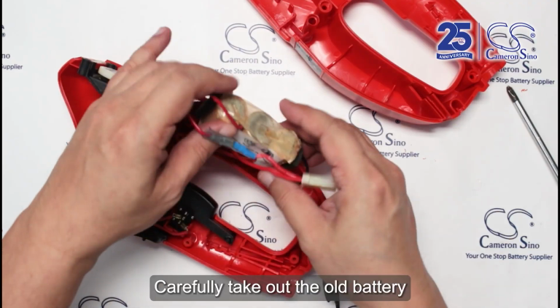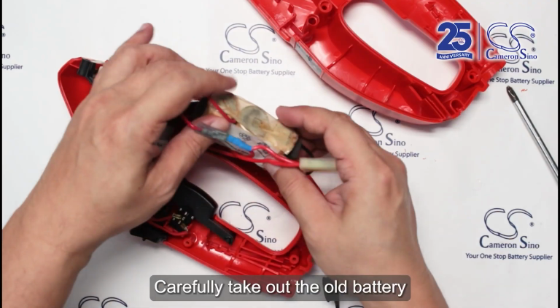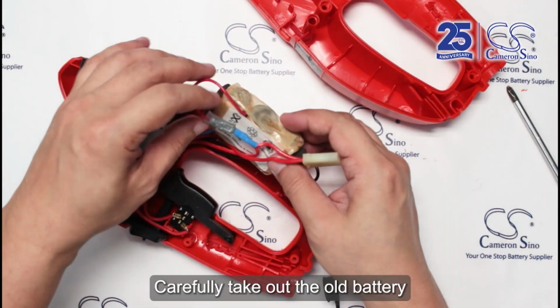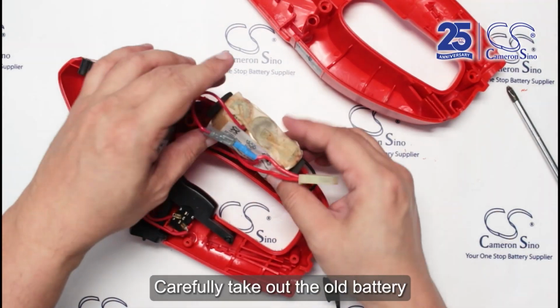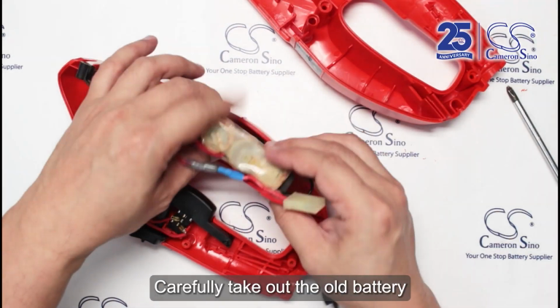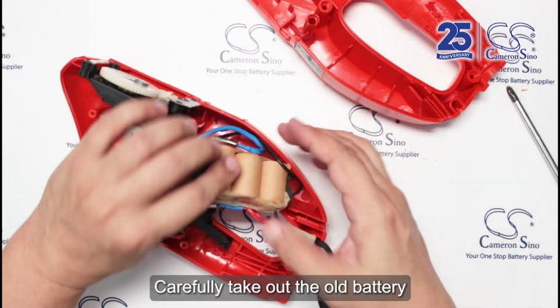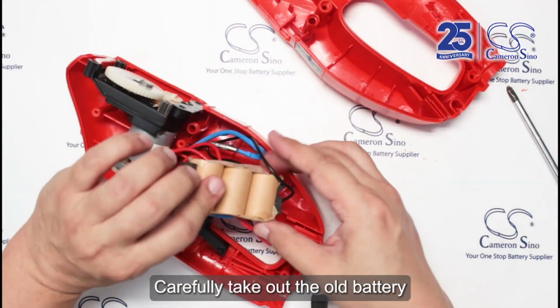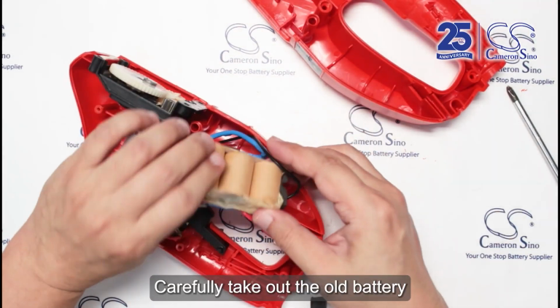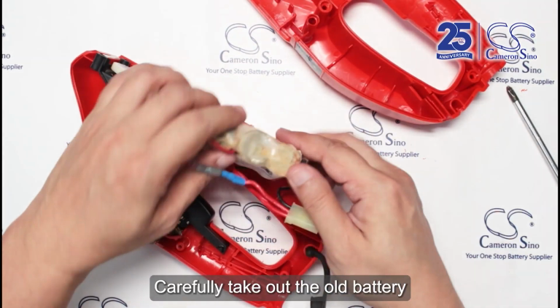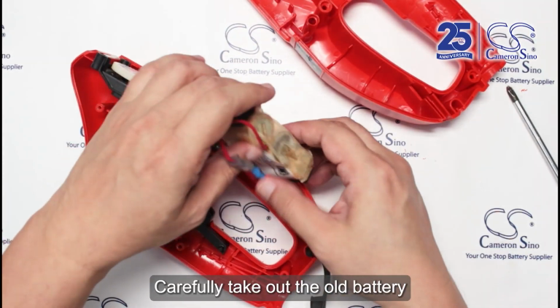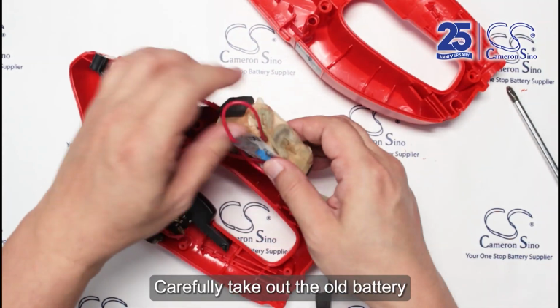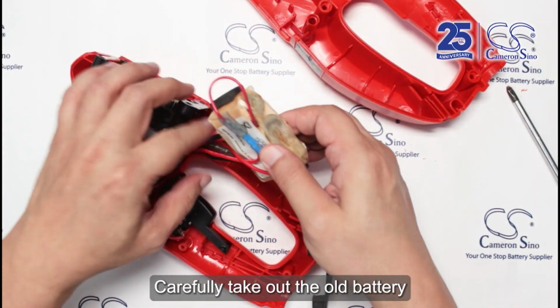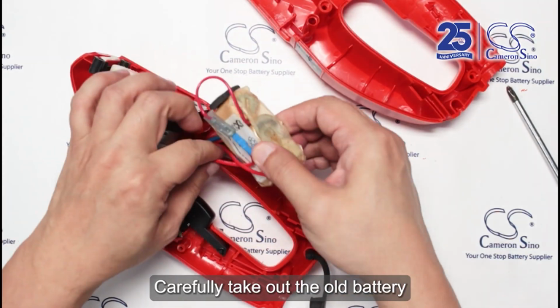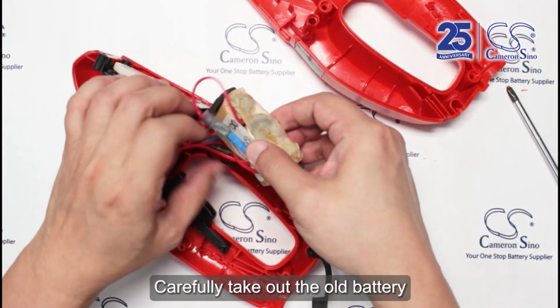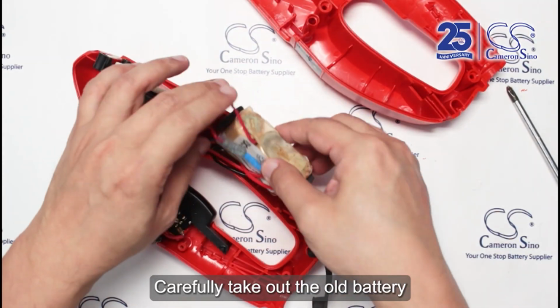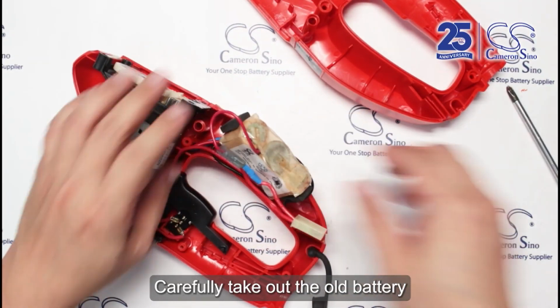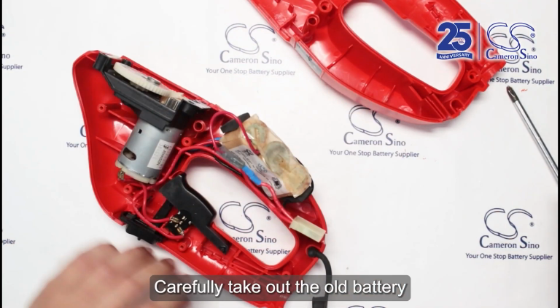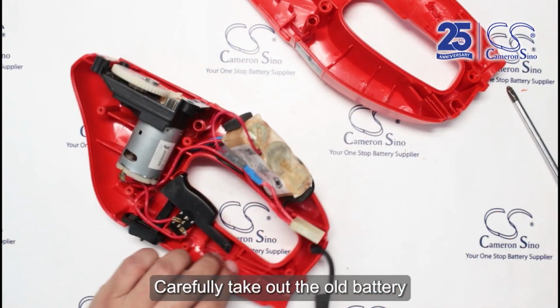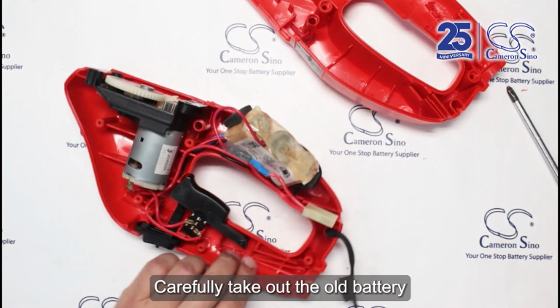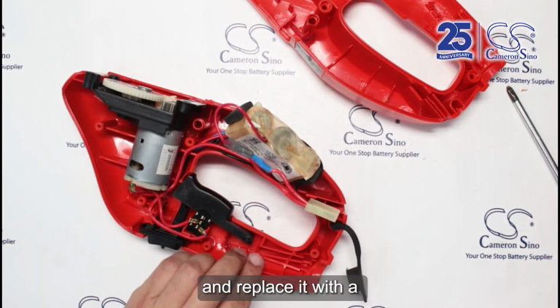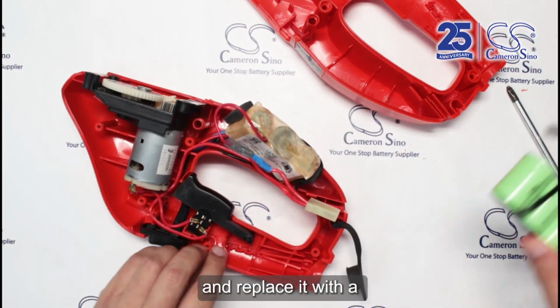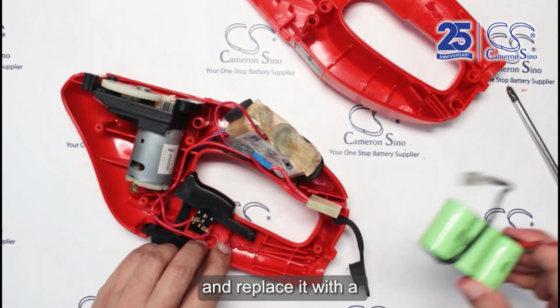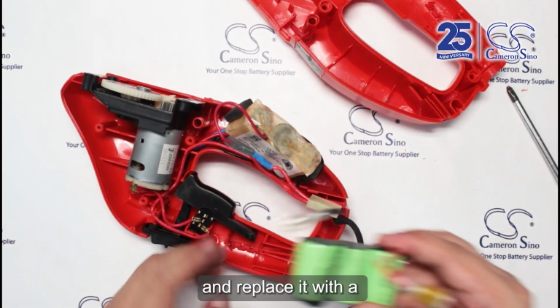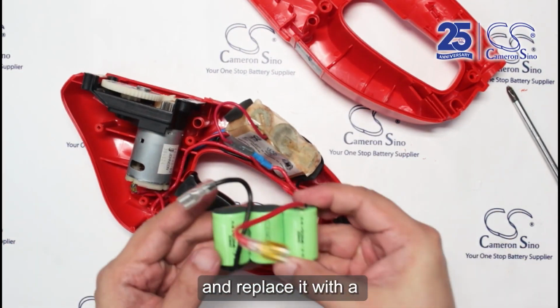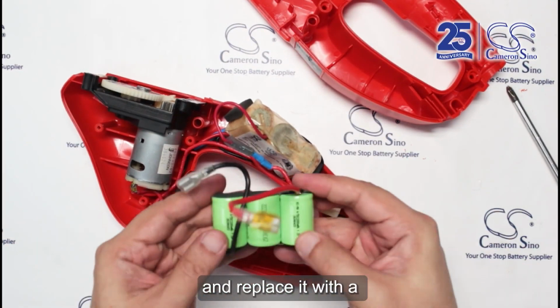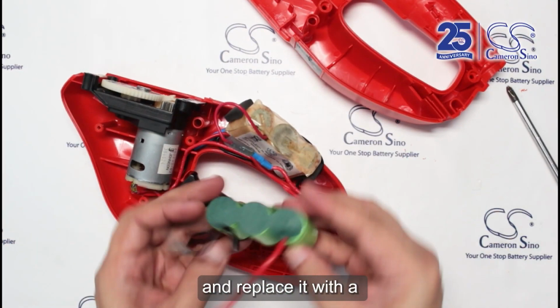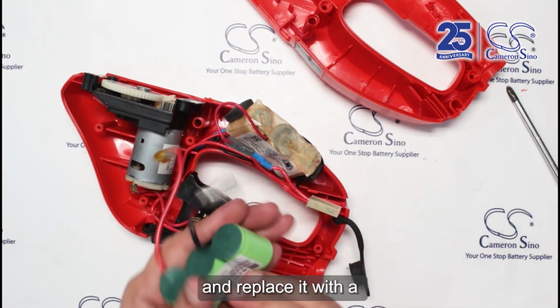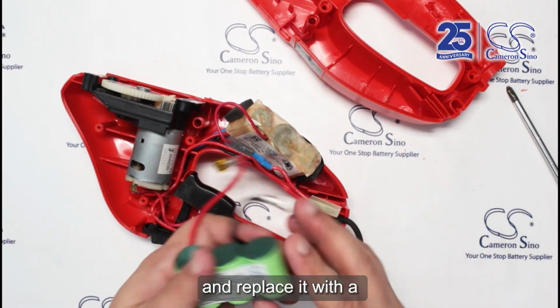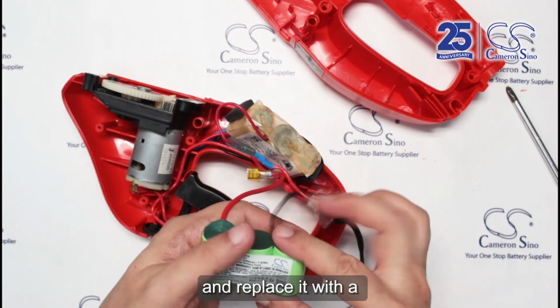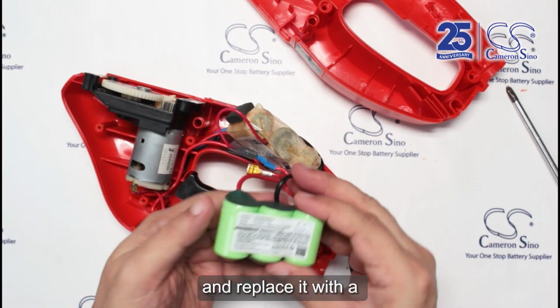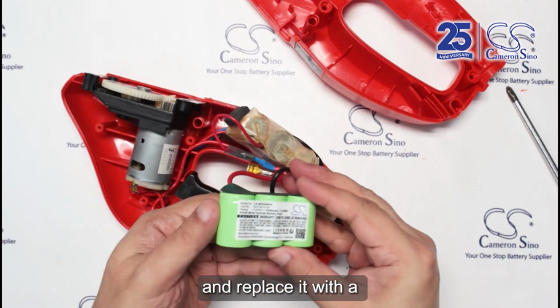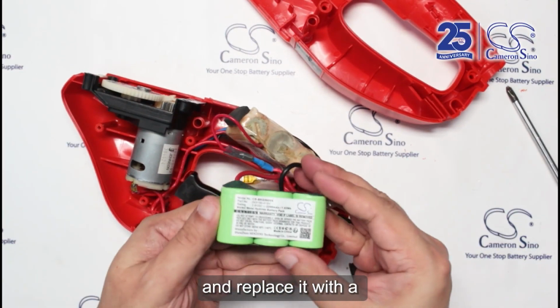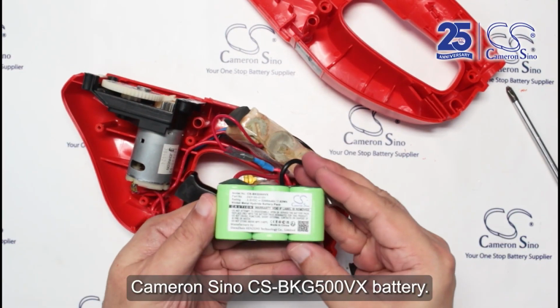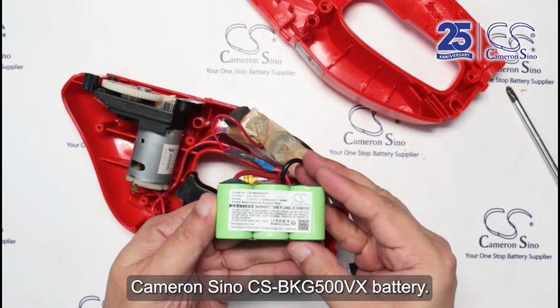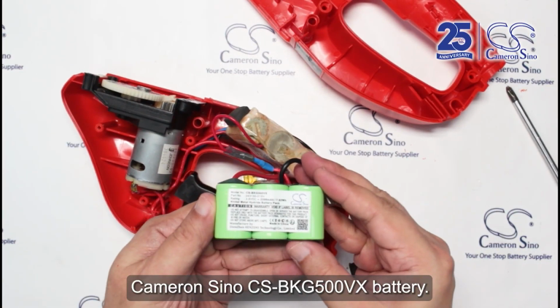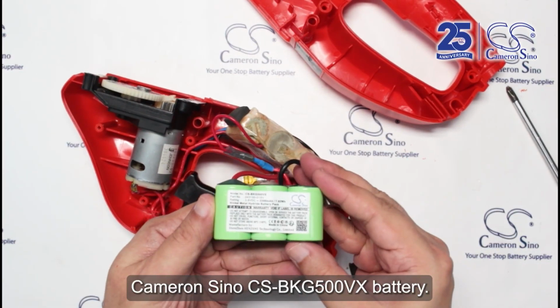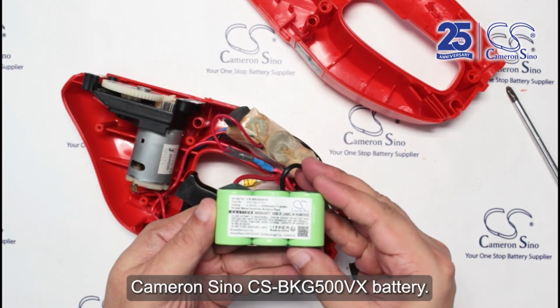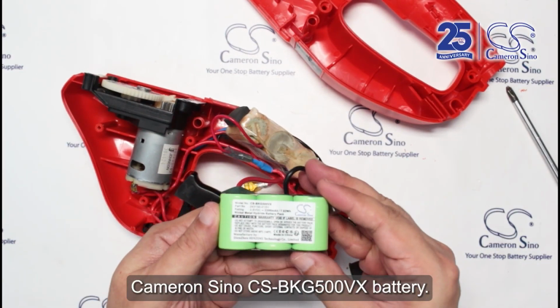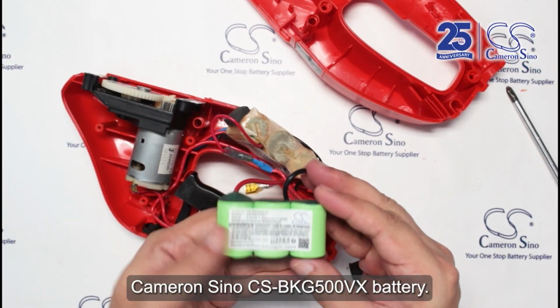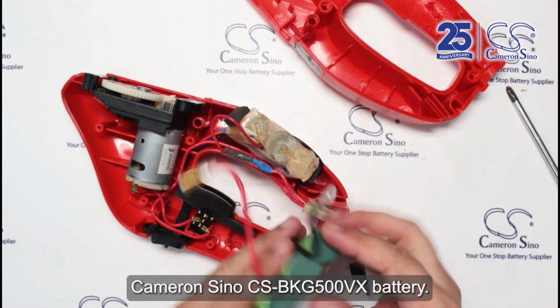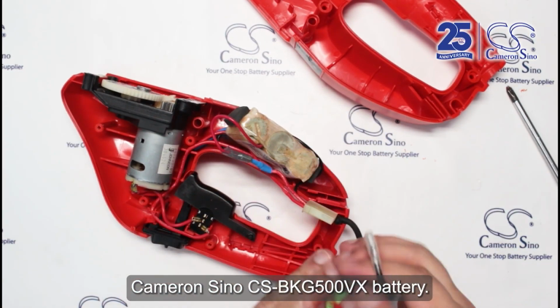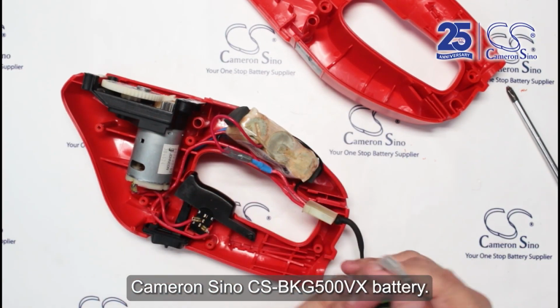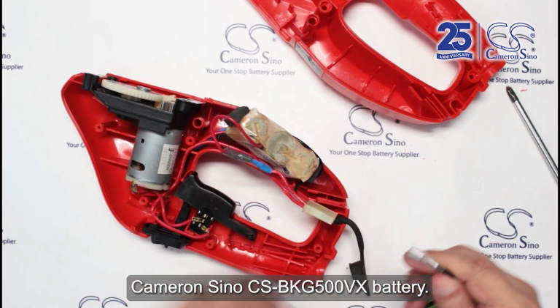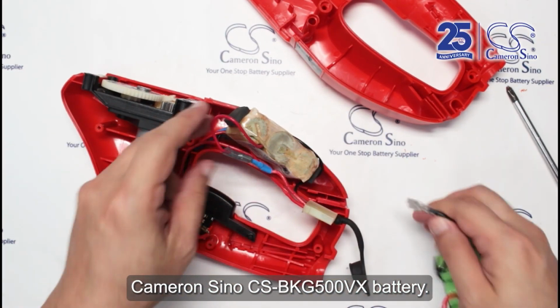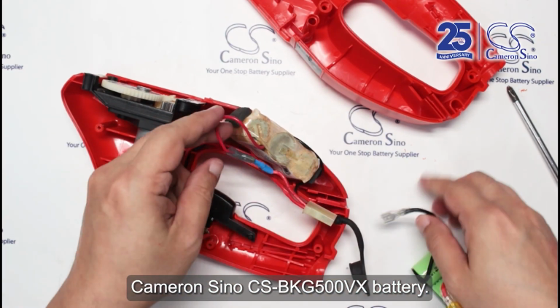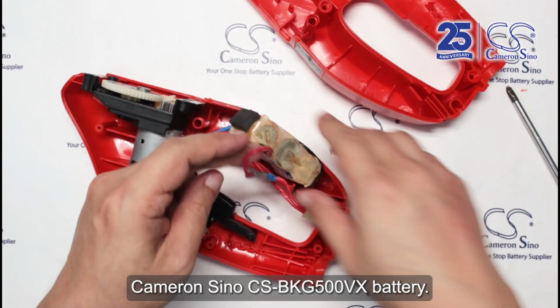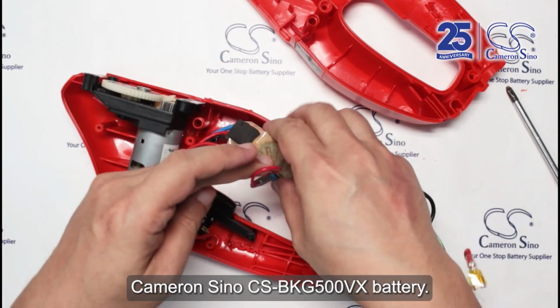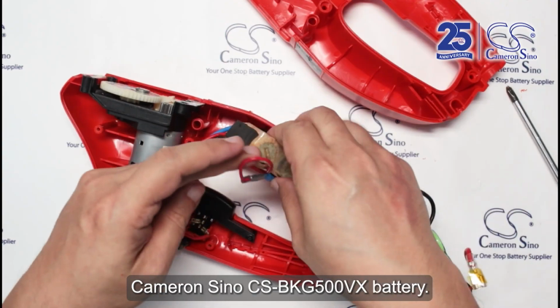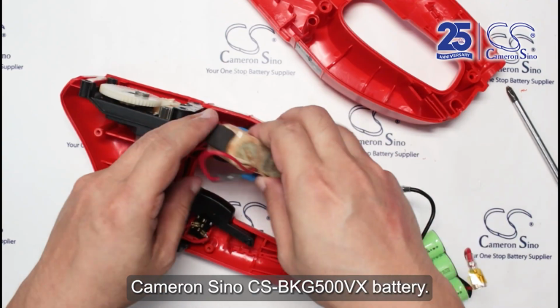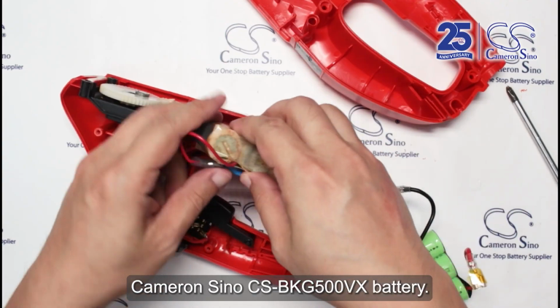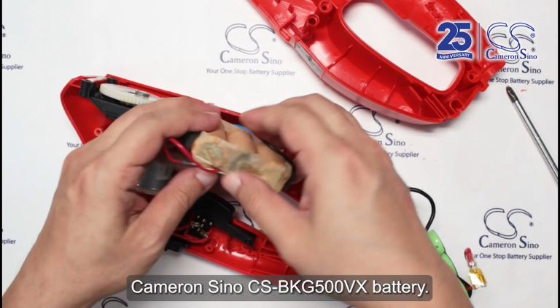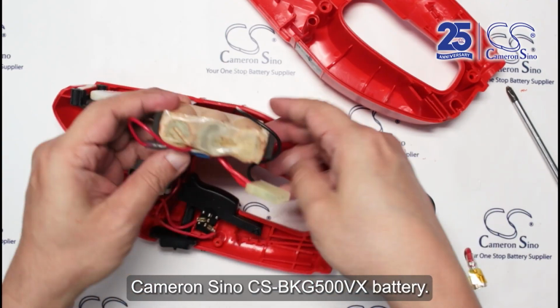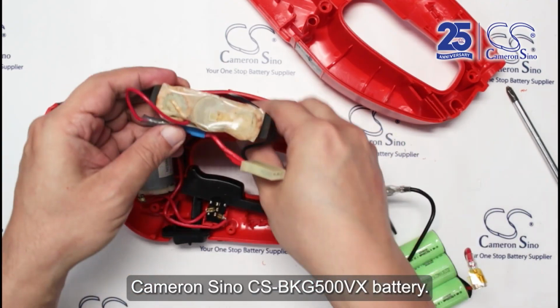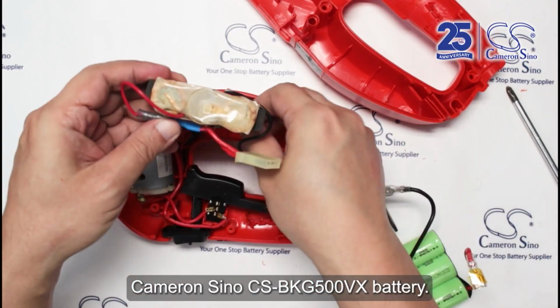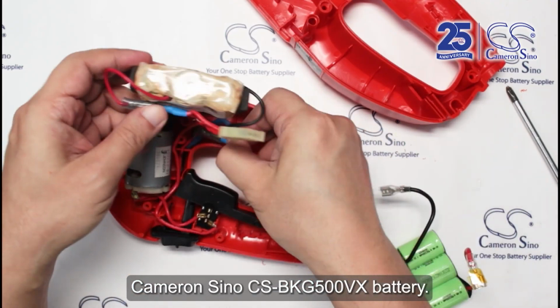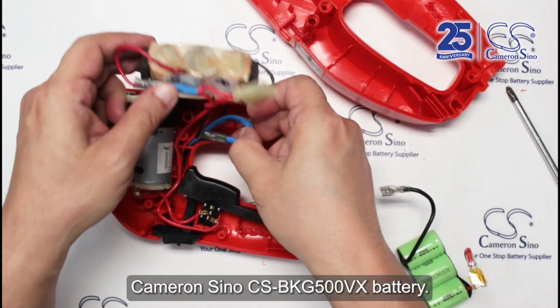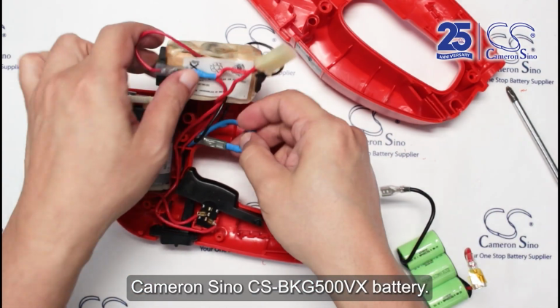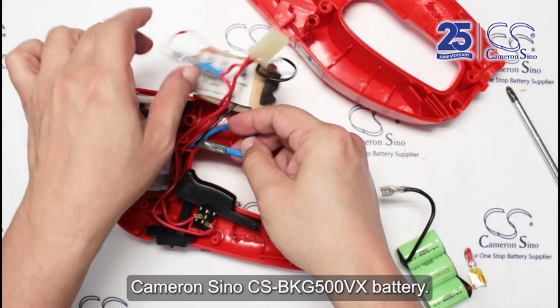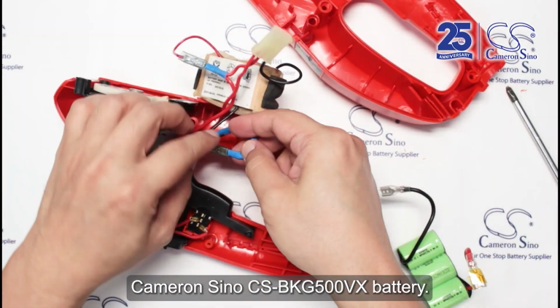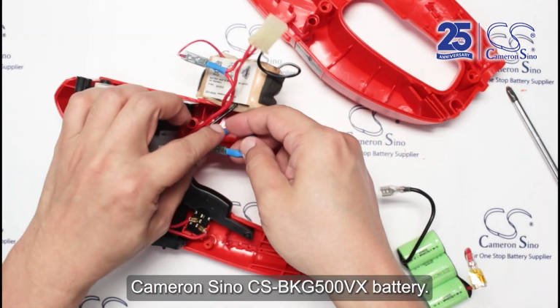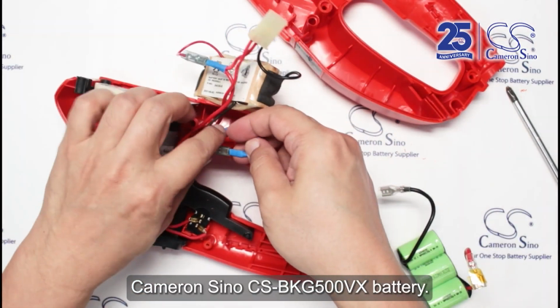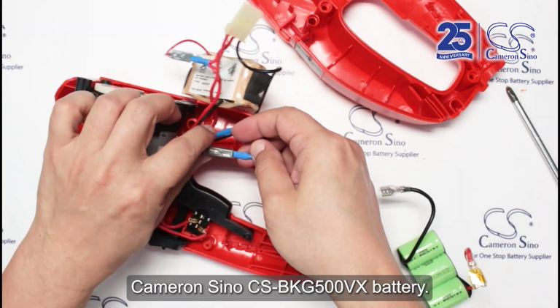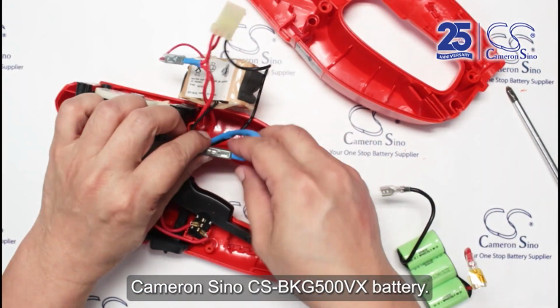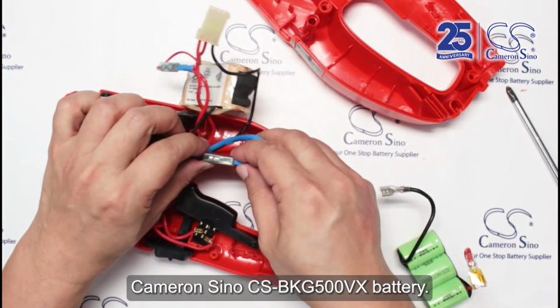Carefully take out the old battery and replace it with a Cameron Sino CSBKG500VX battery.